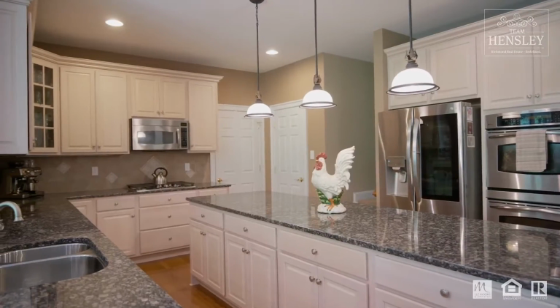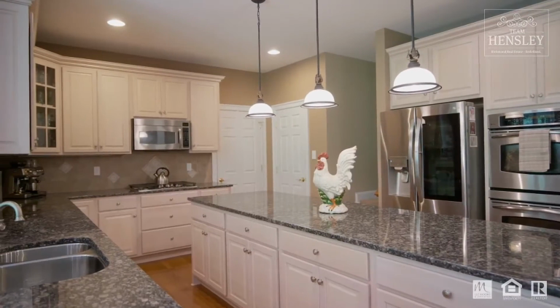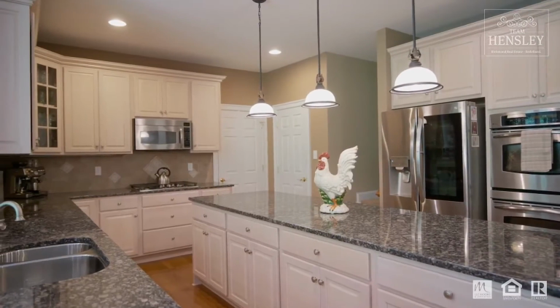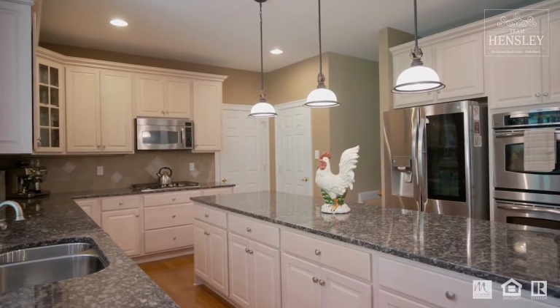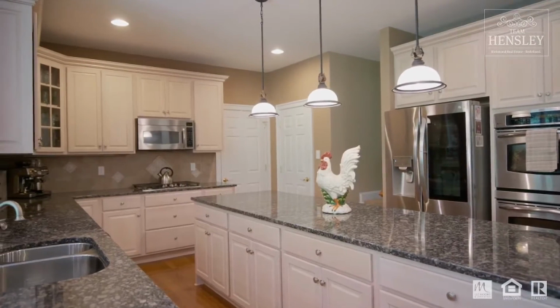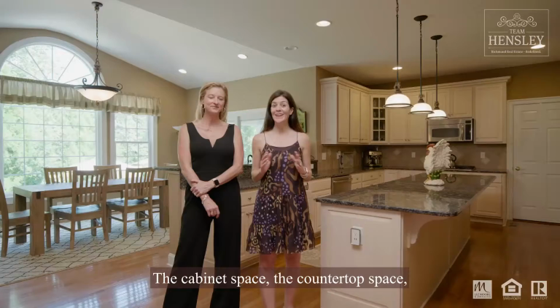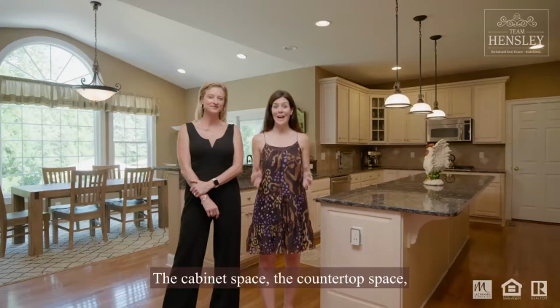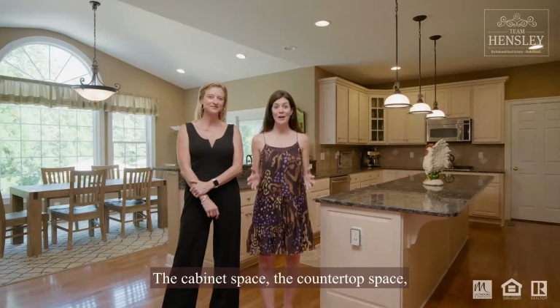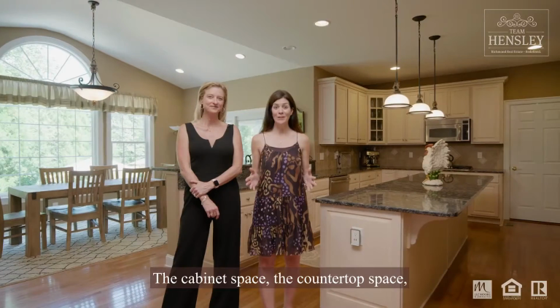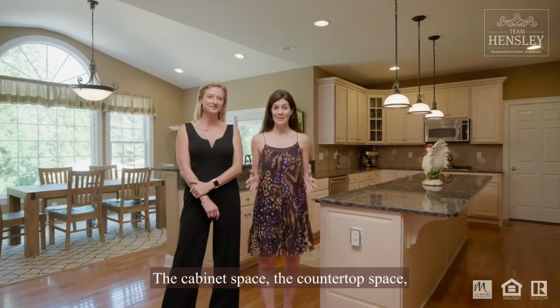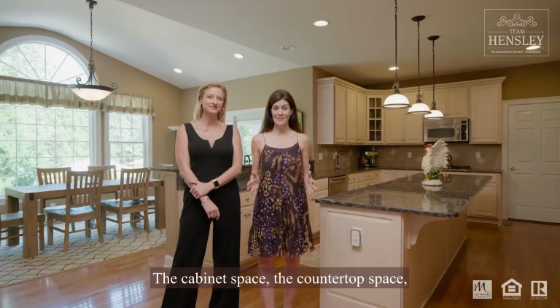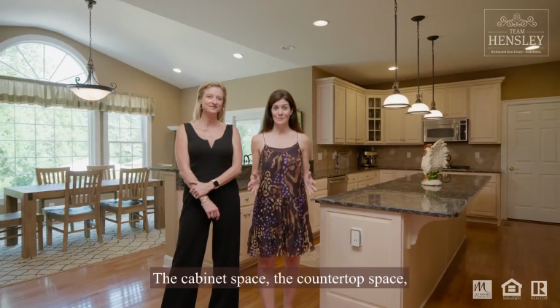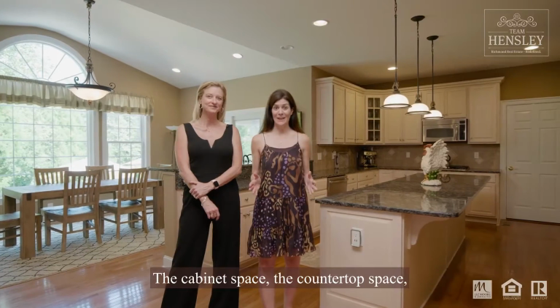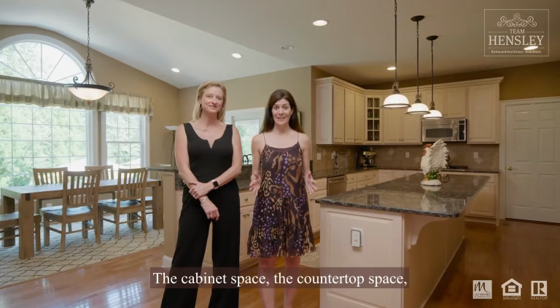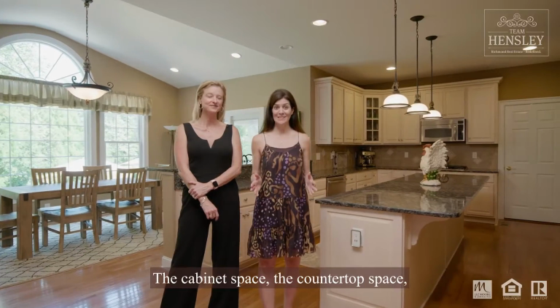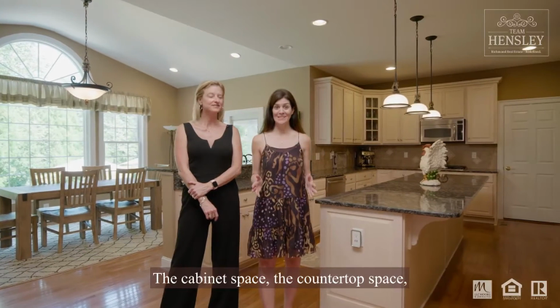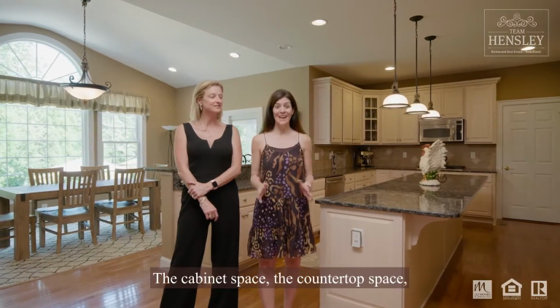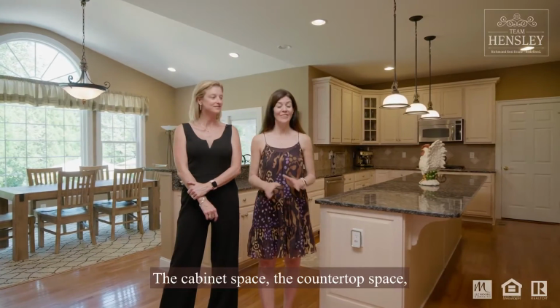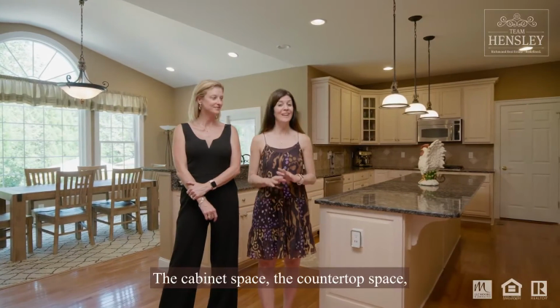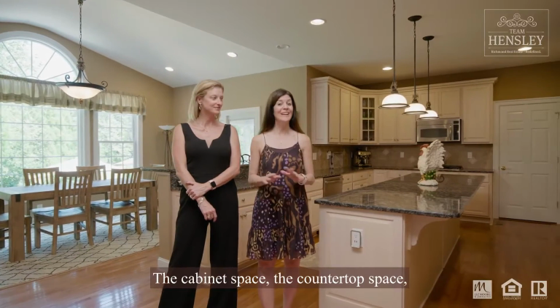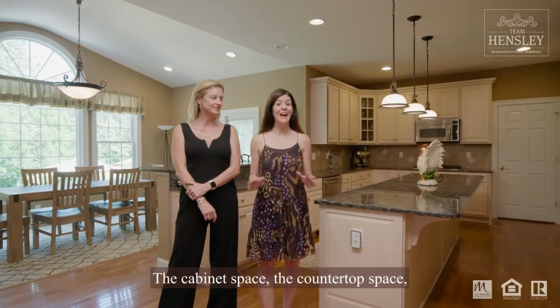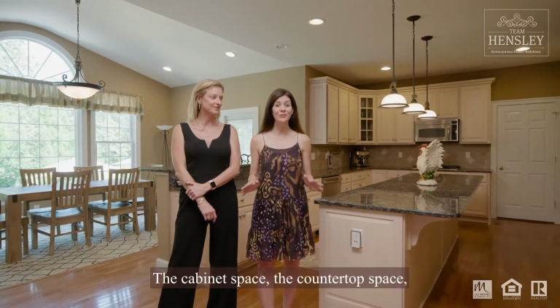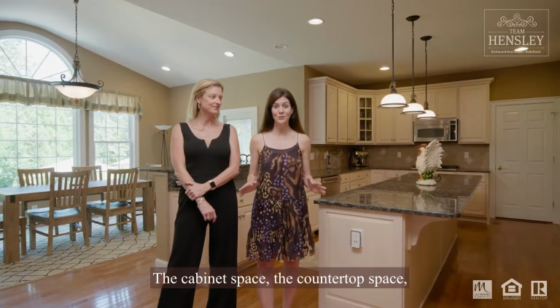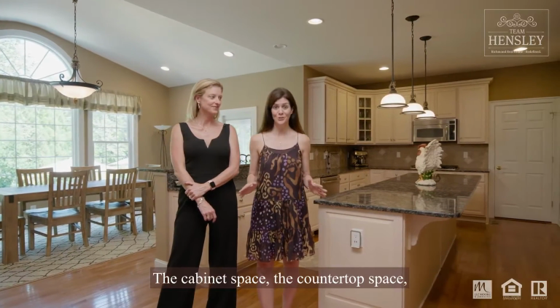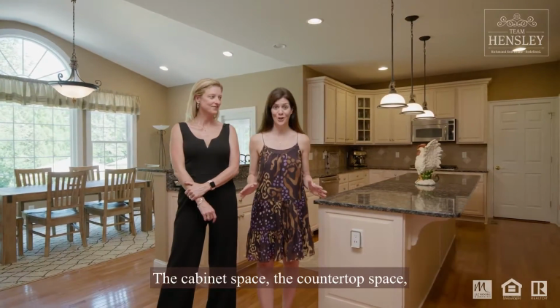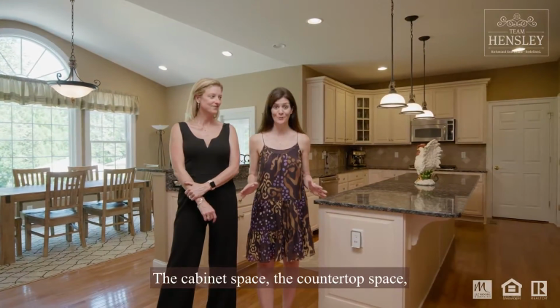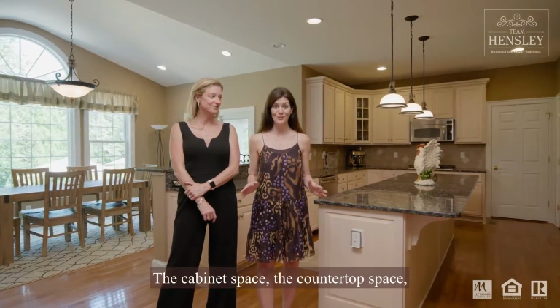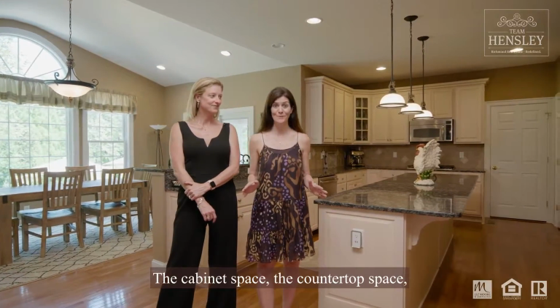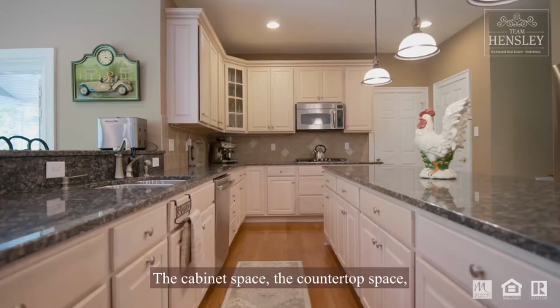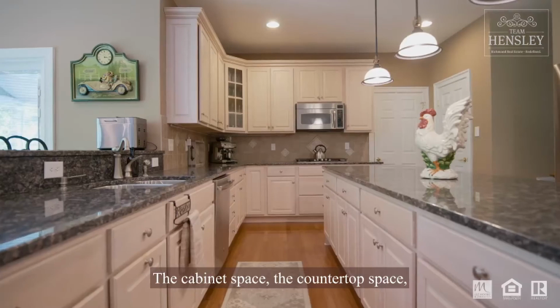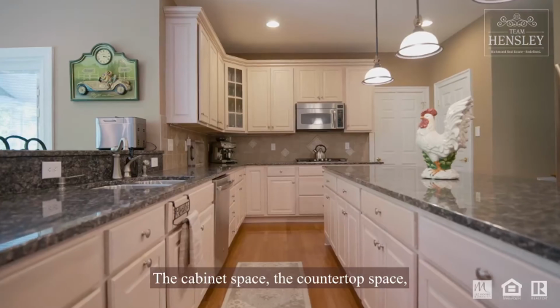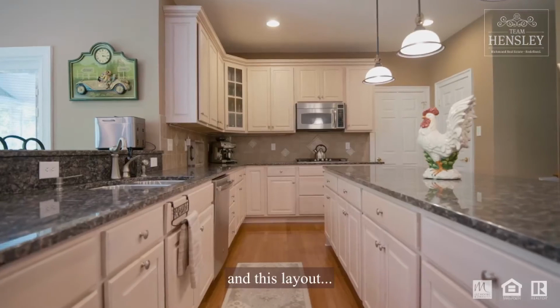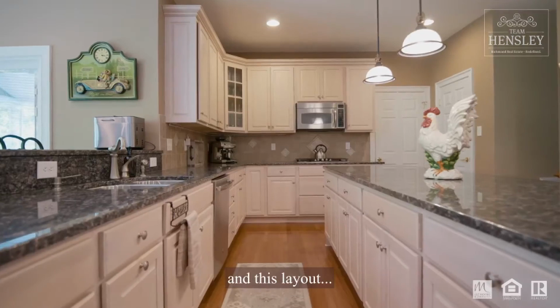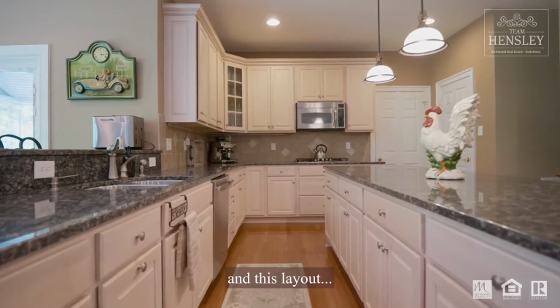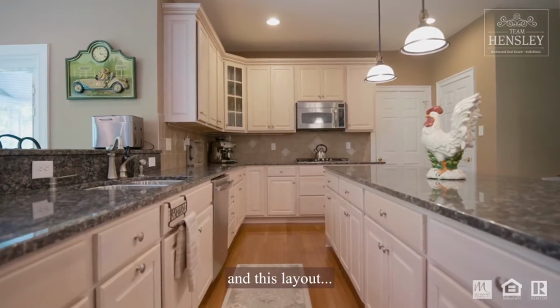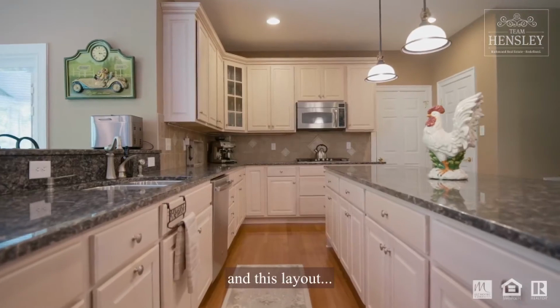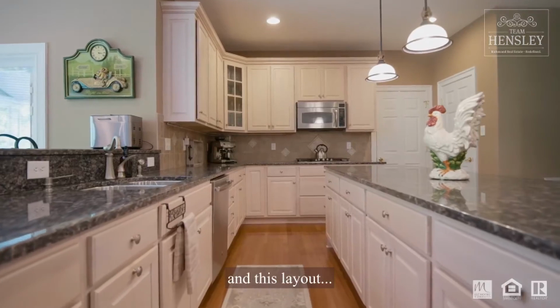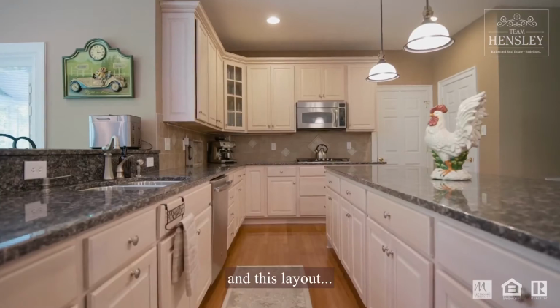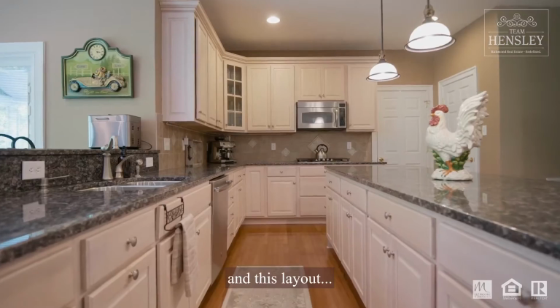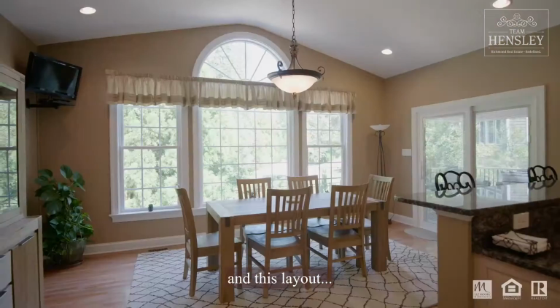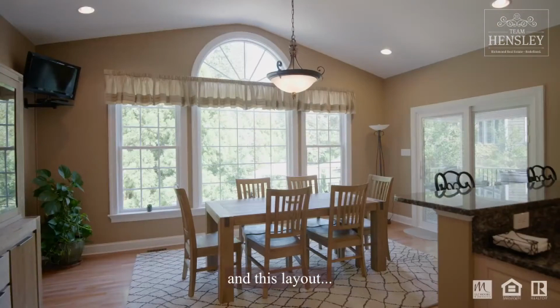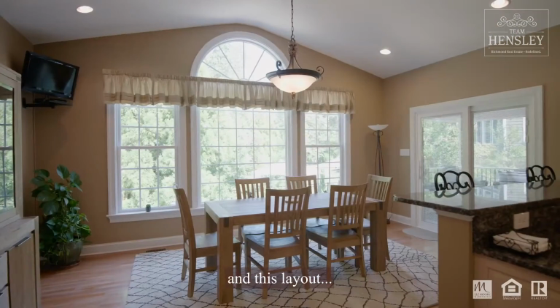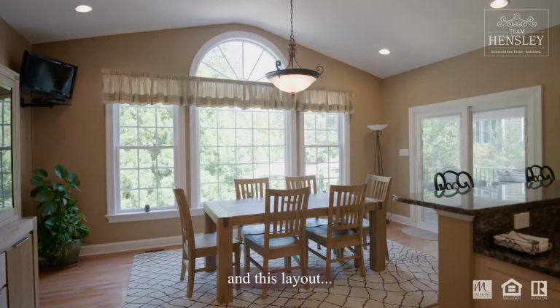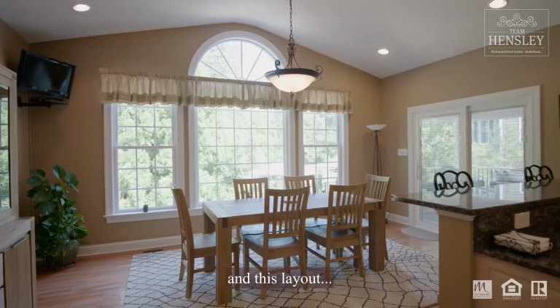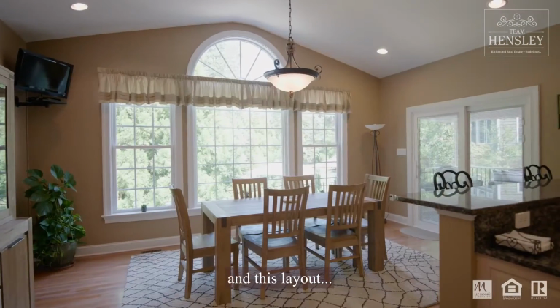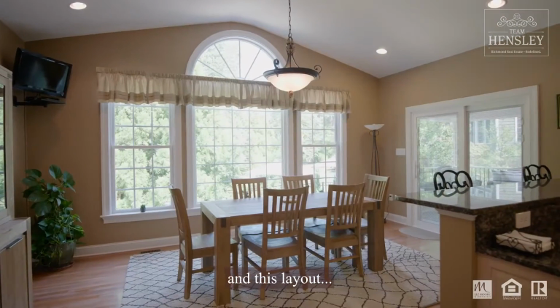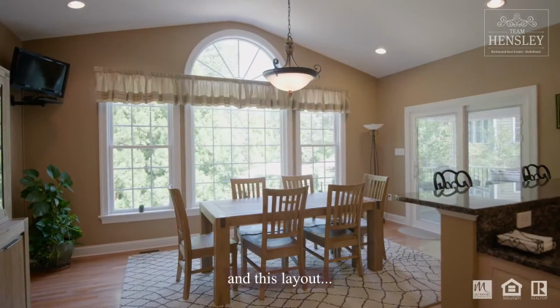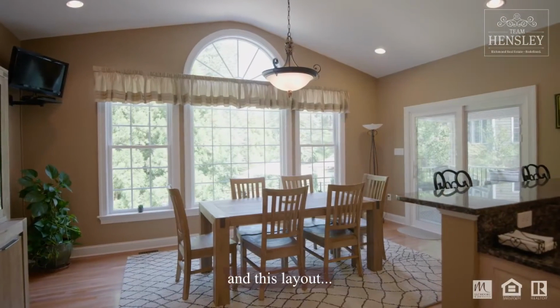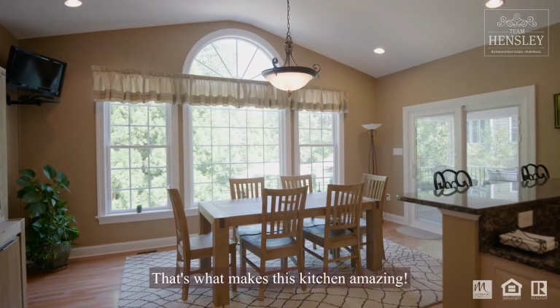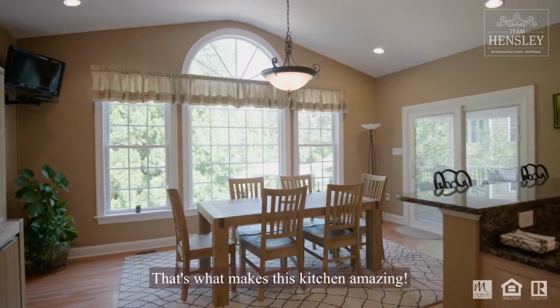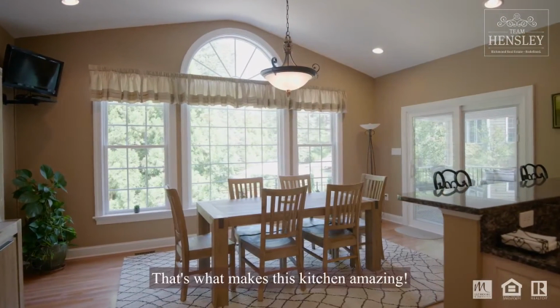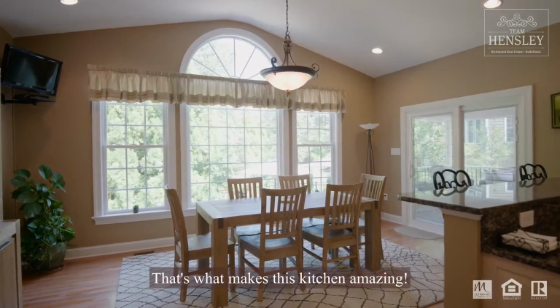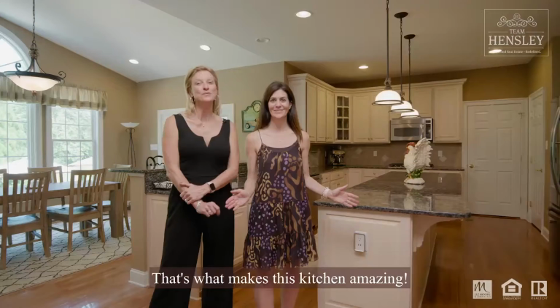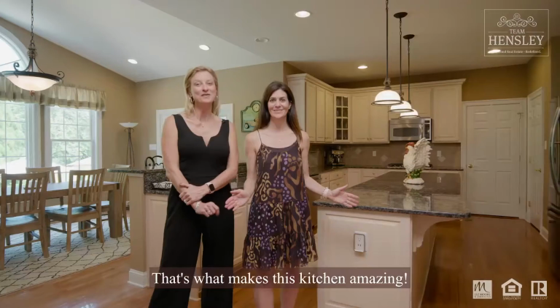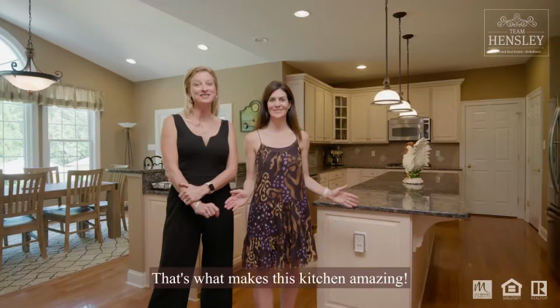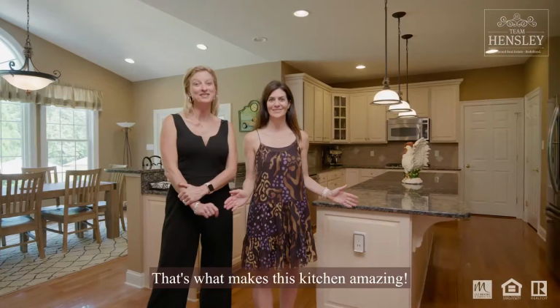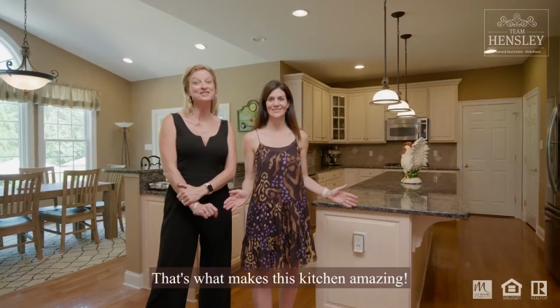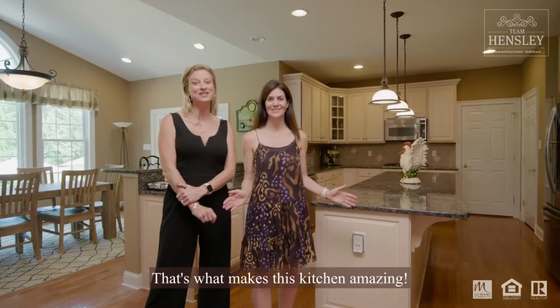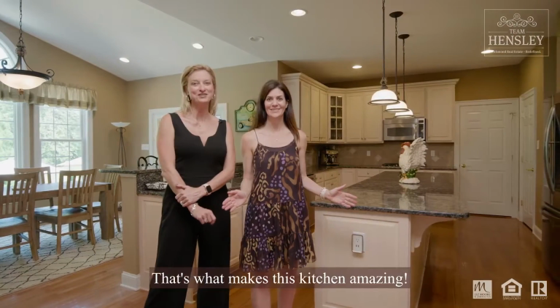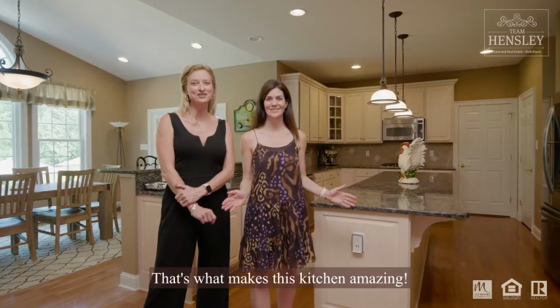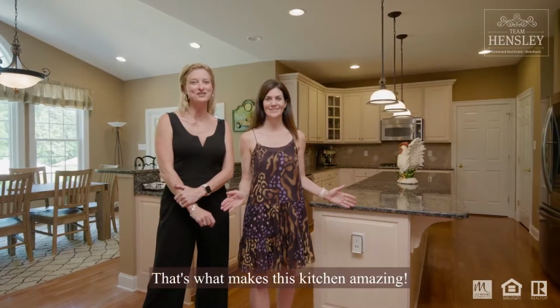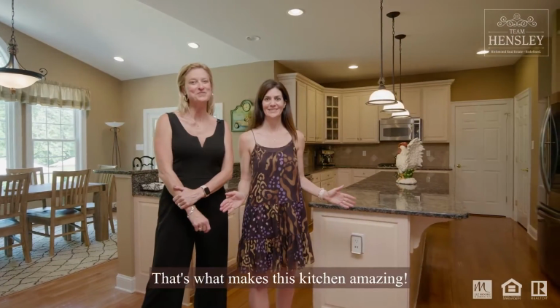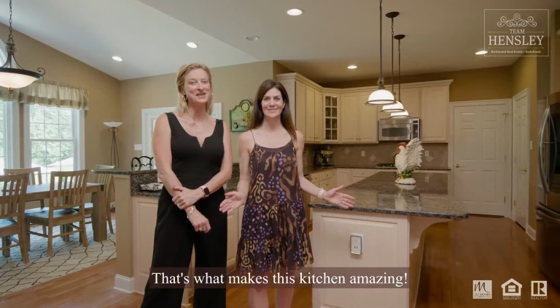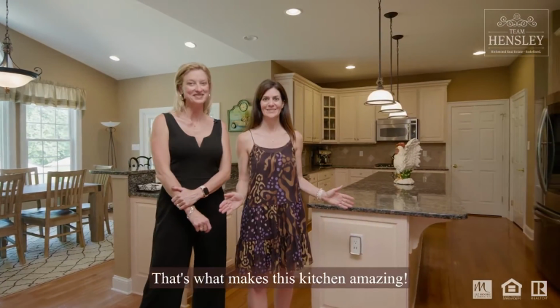The cabinet space, the countertop space, and this layout — that's what makes this kitchen amazing.